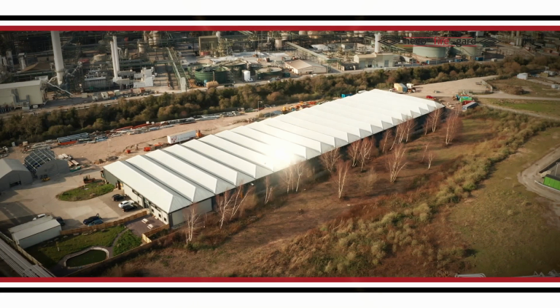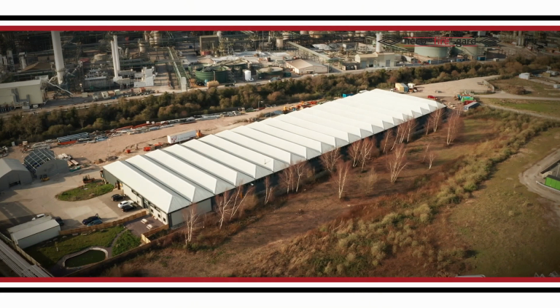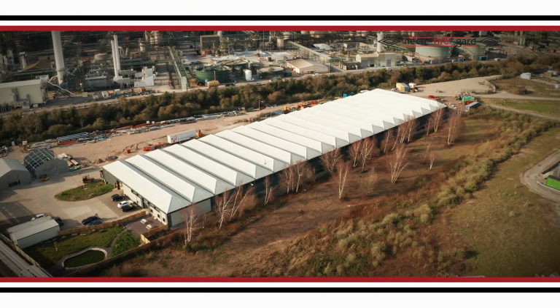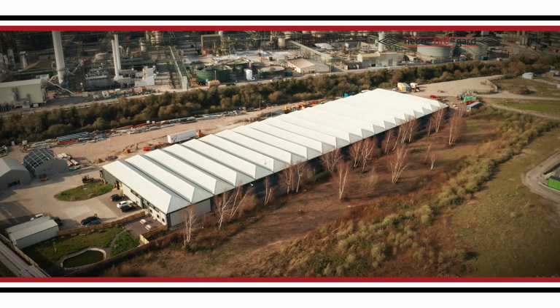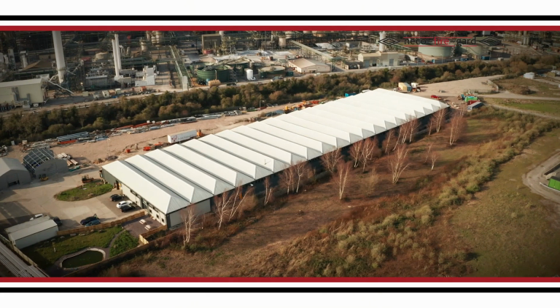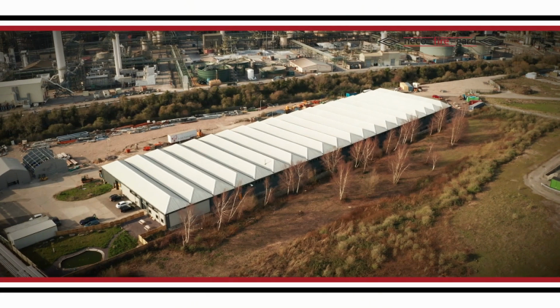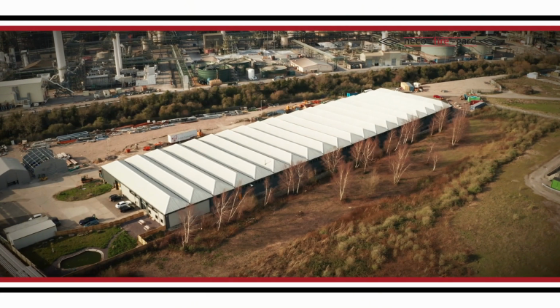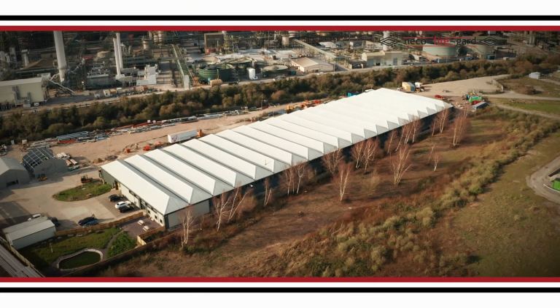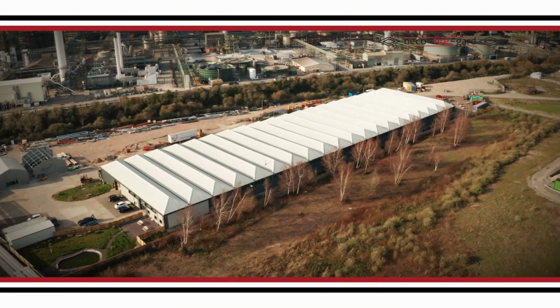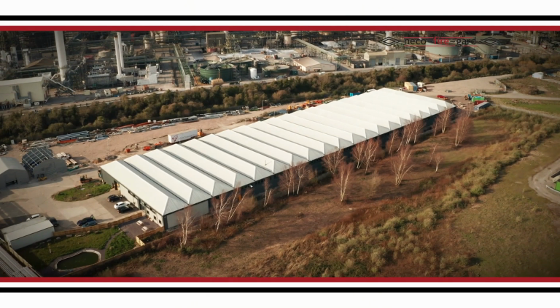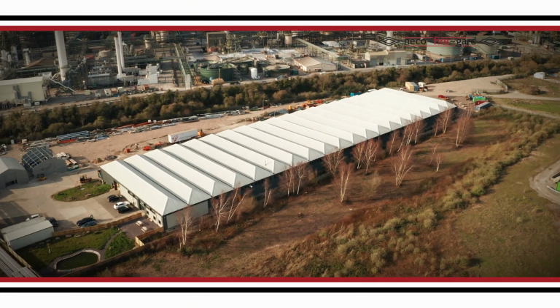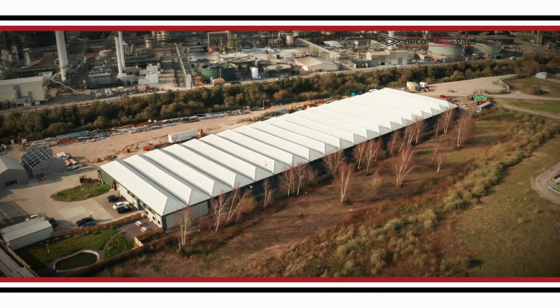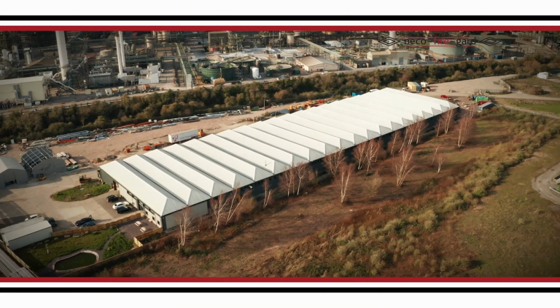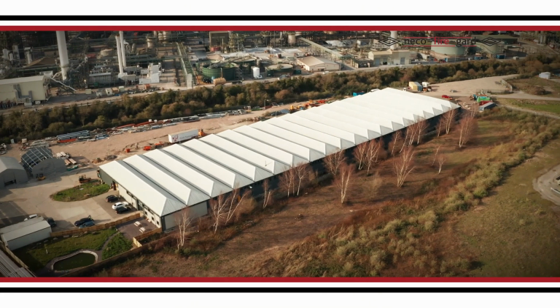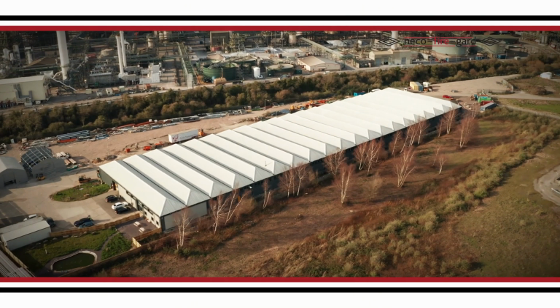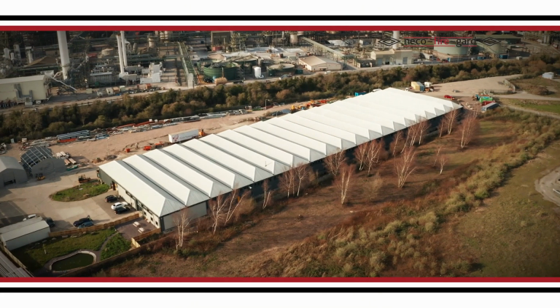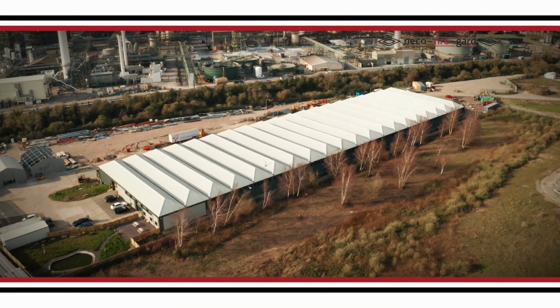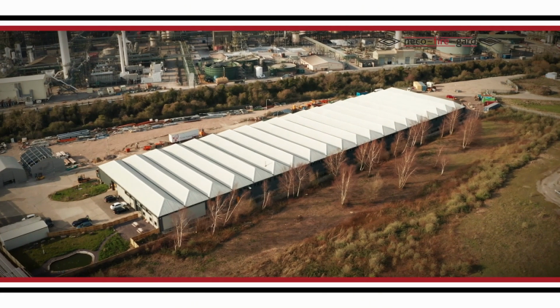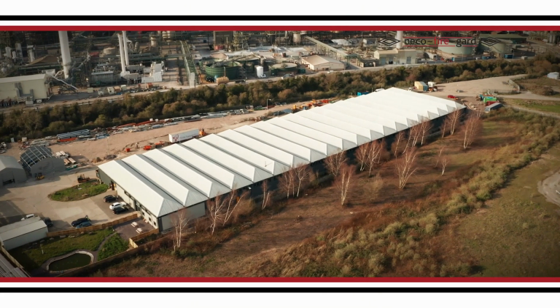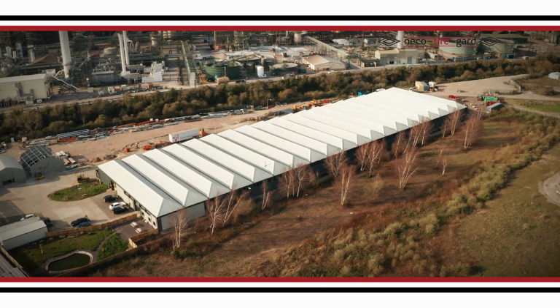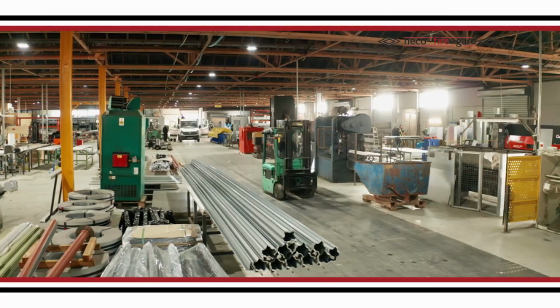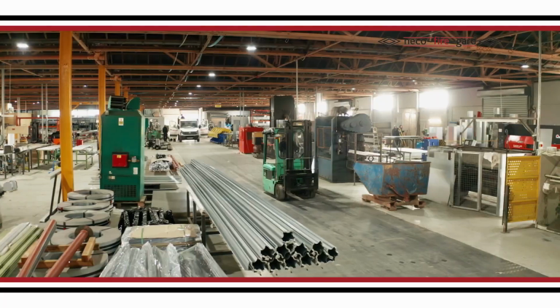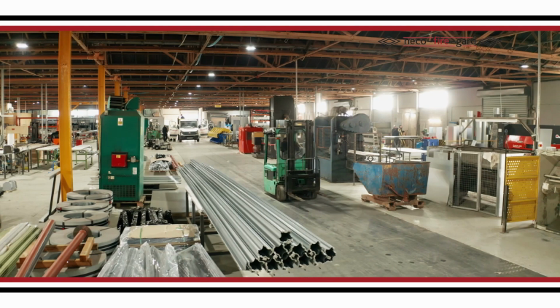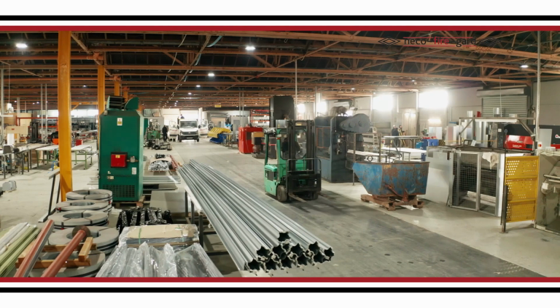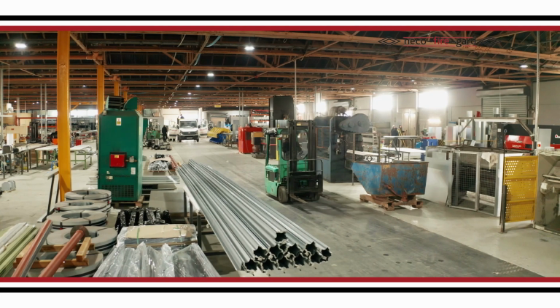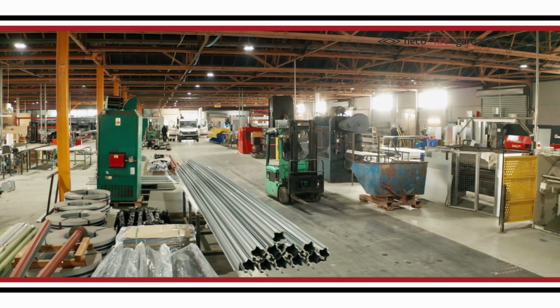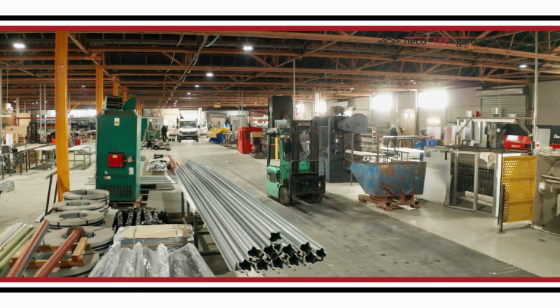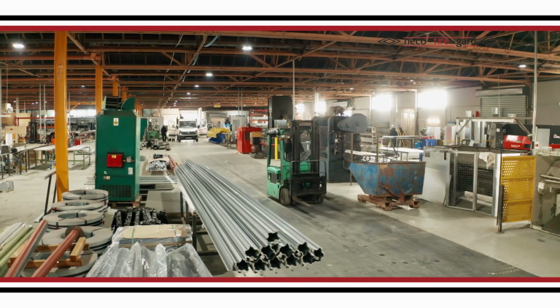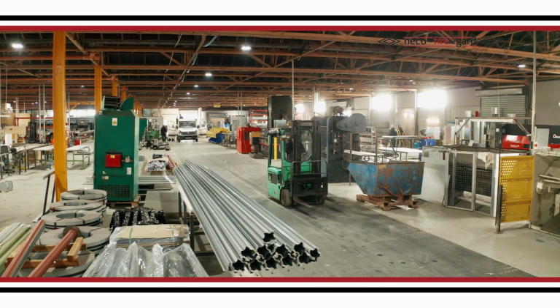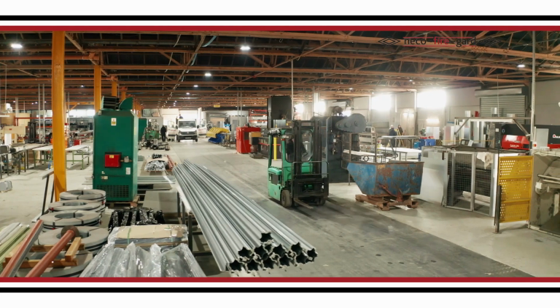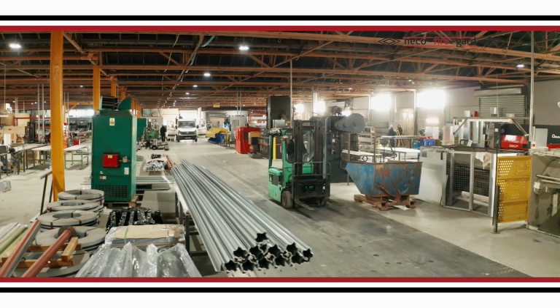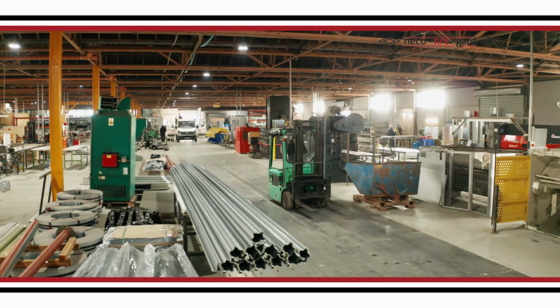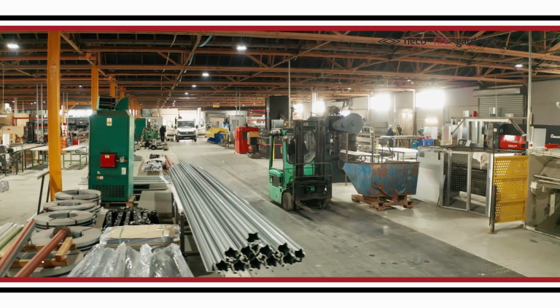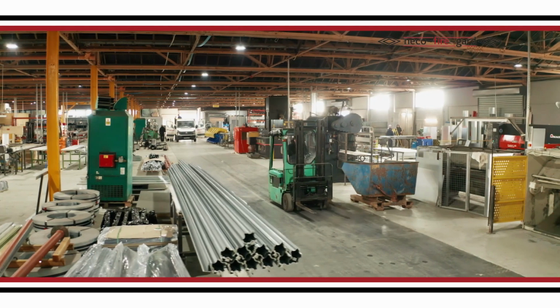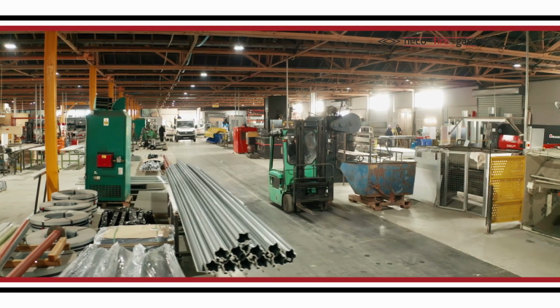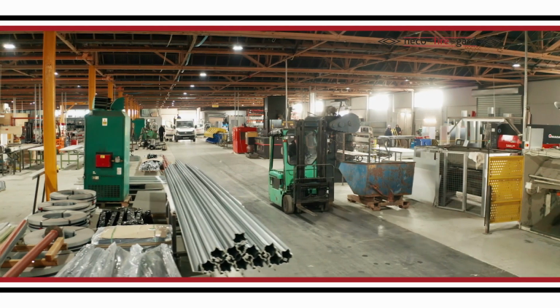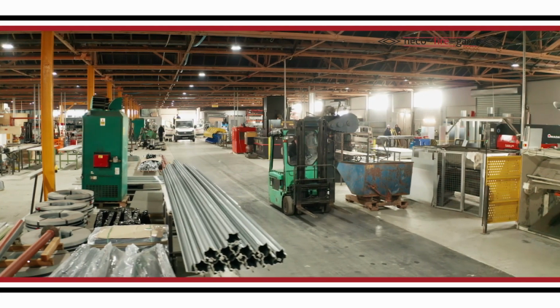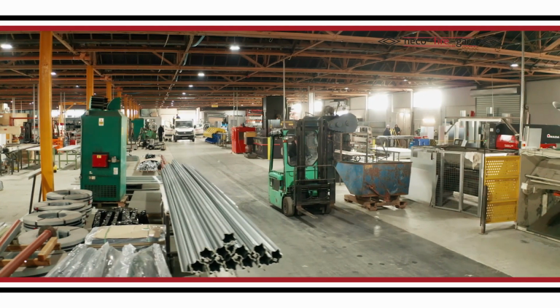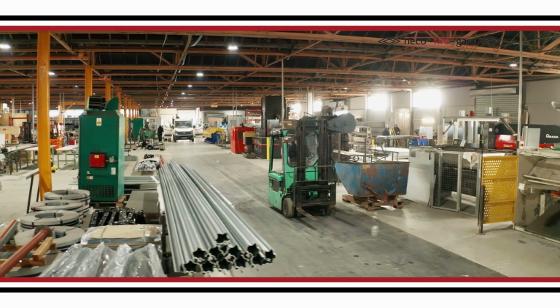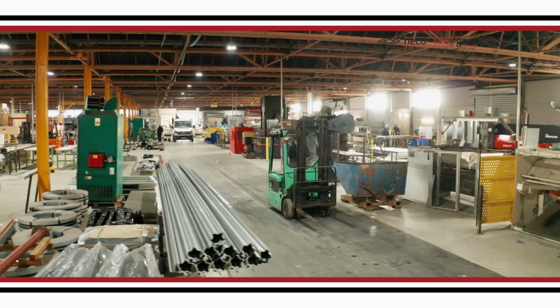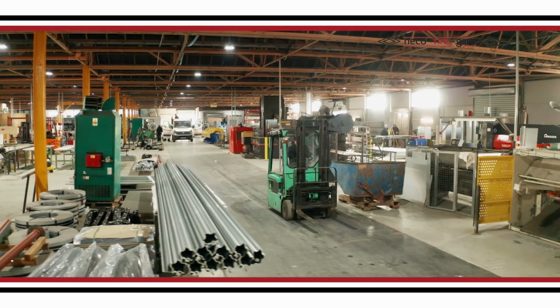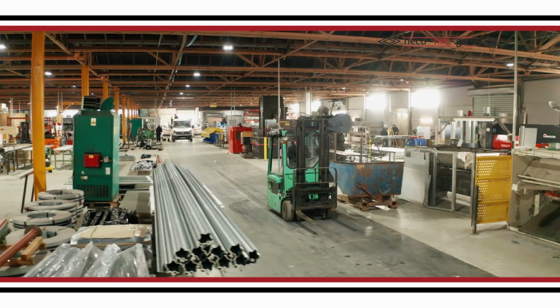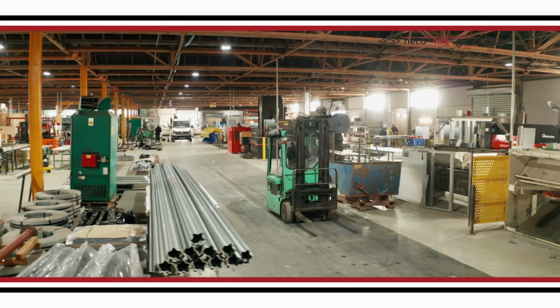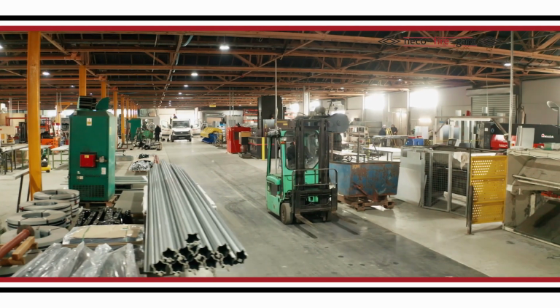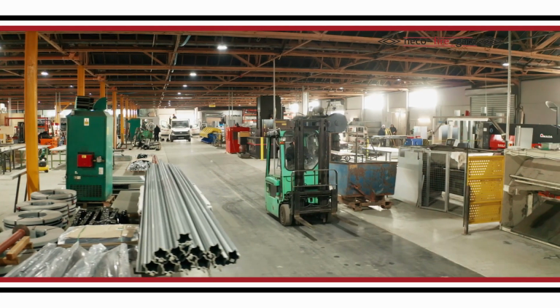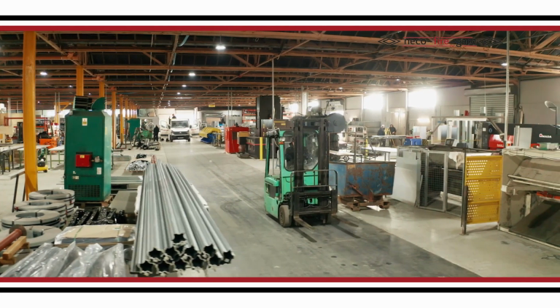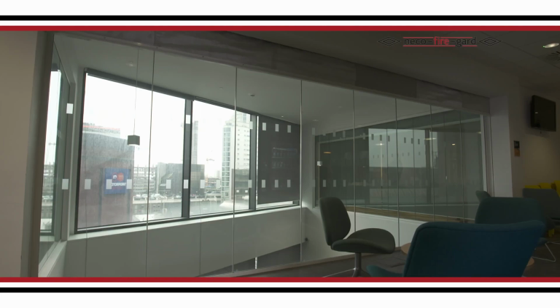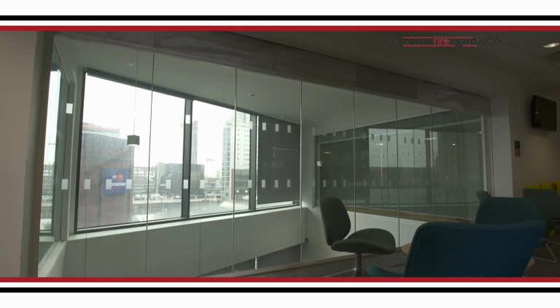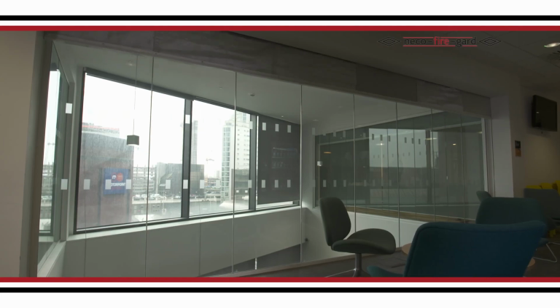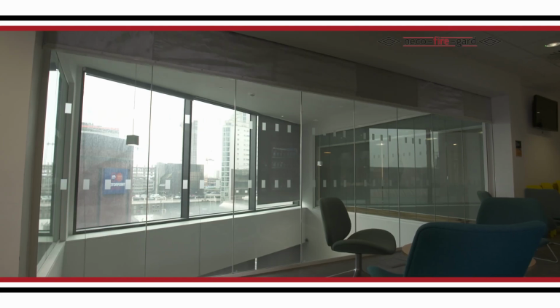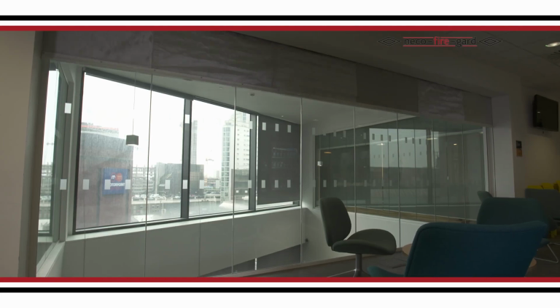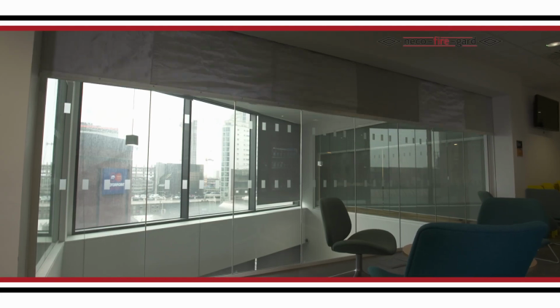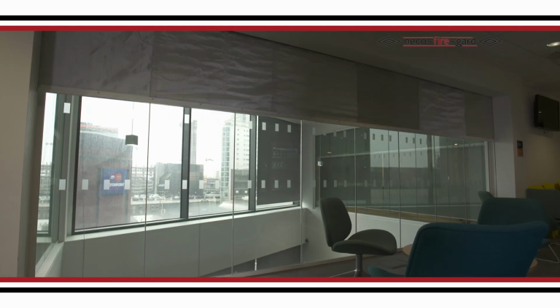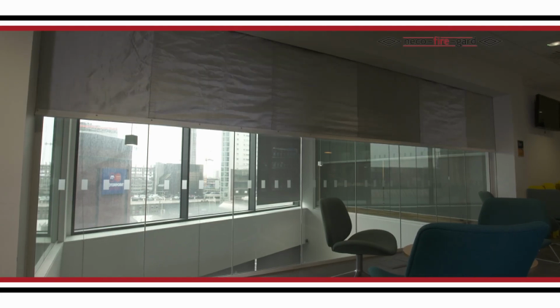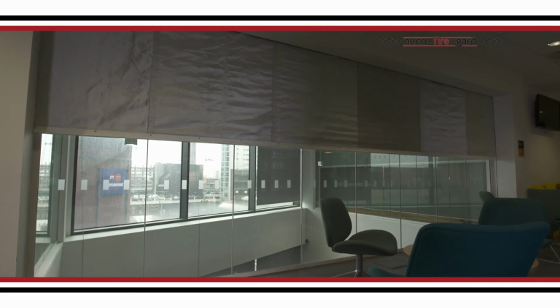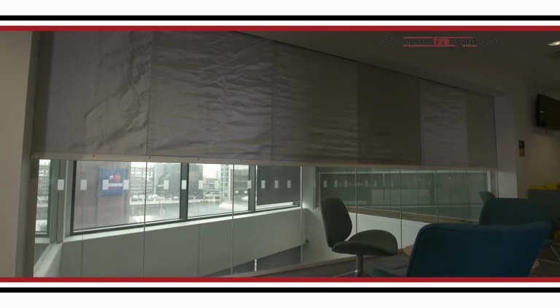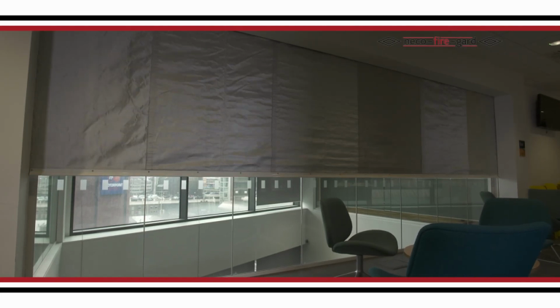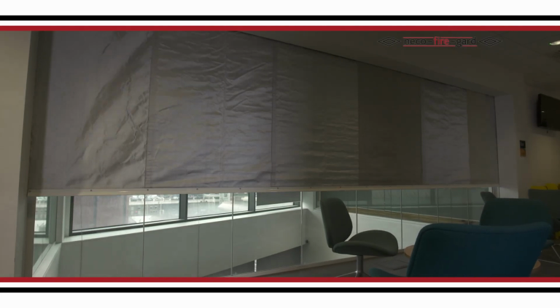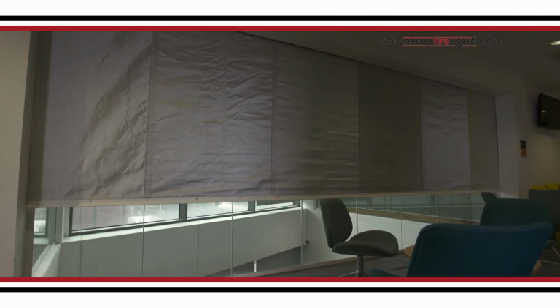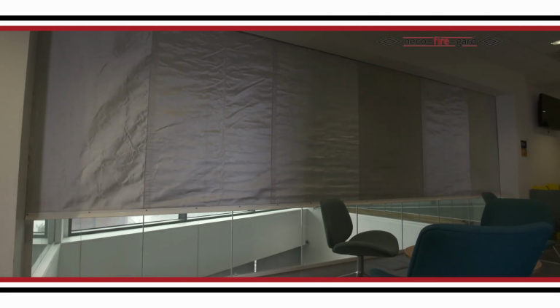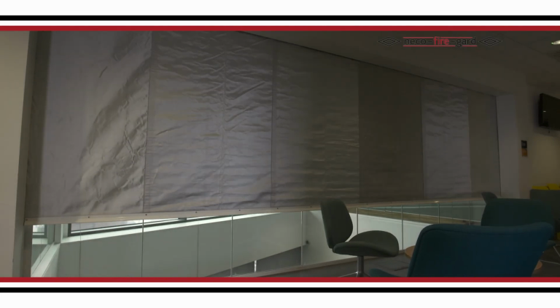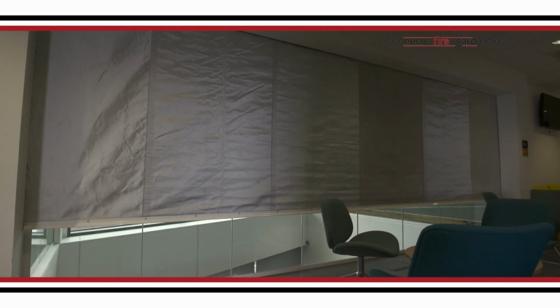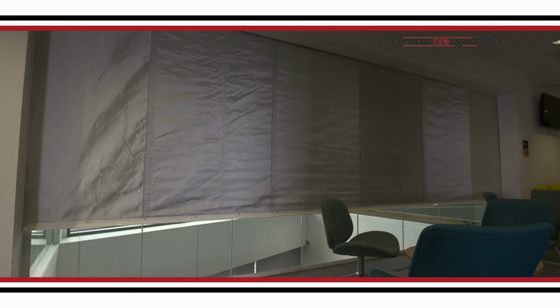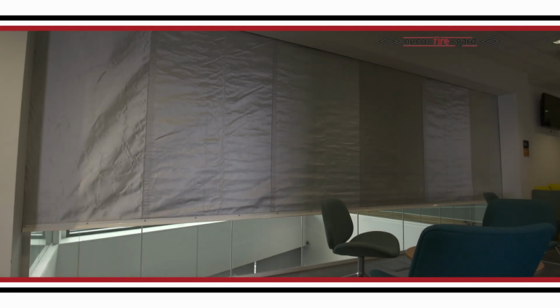Founded over a decade ago, Niko FireGuard is a leading worldwide provider of fire safety solutions.